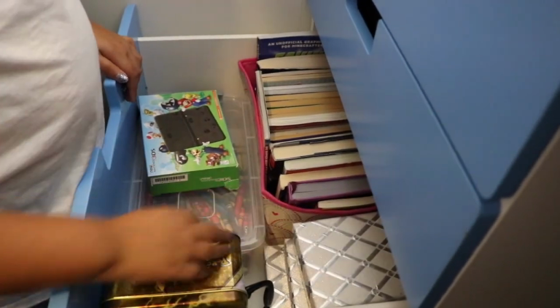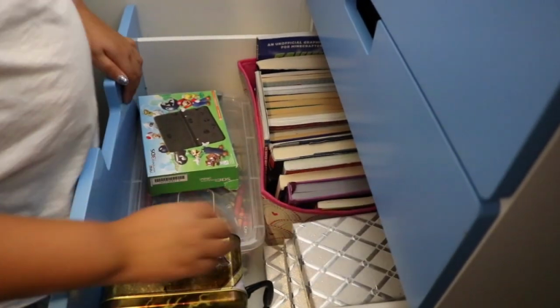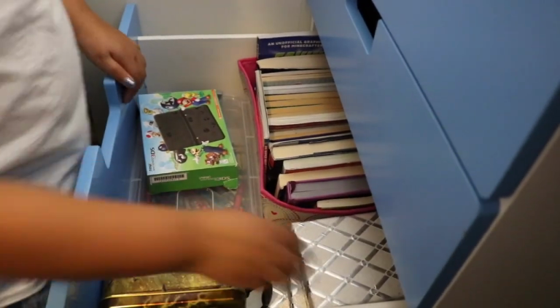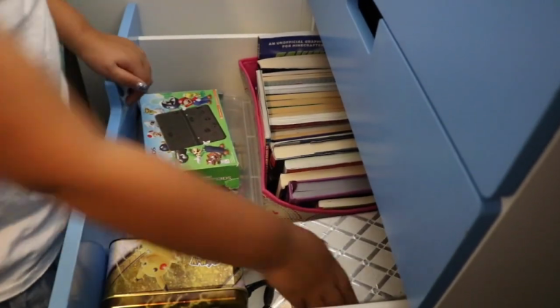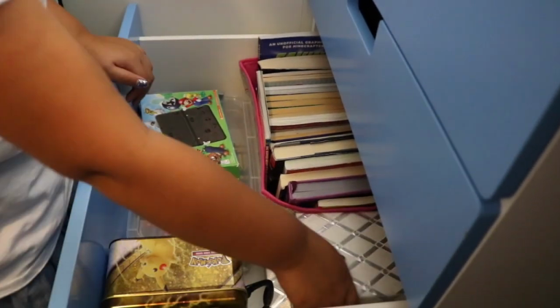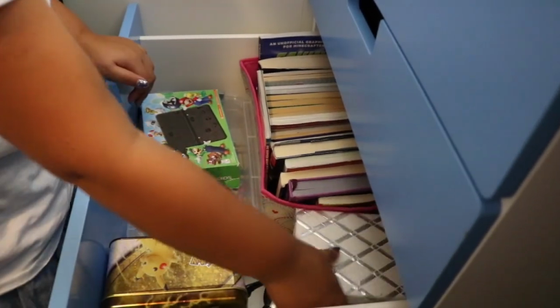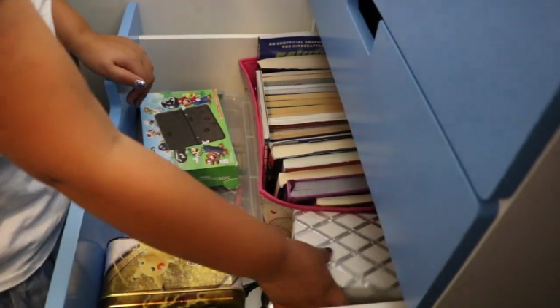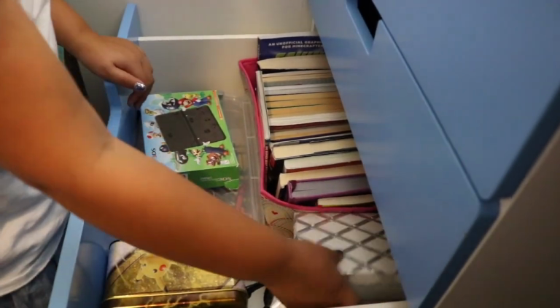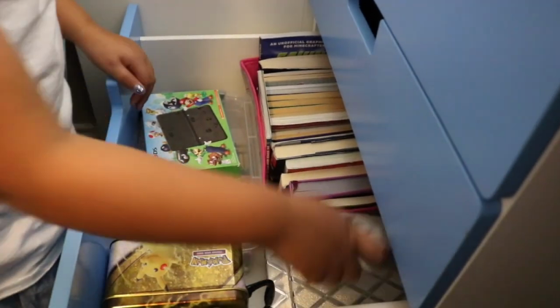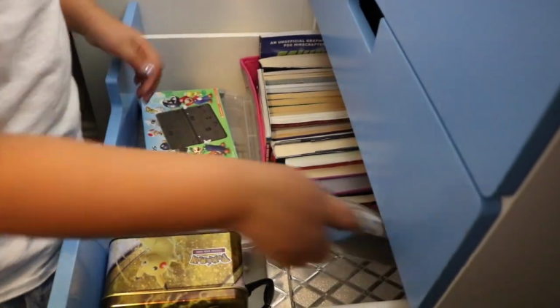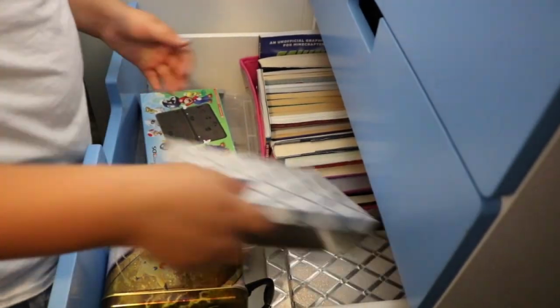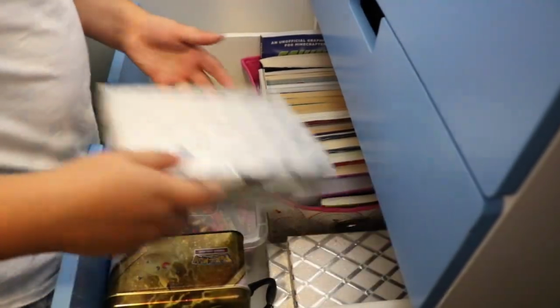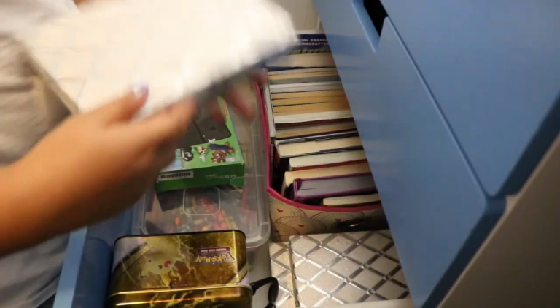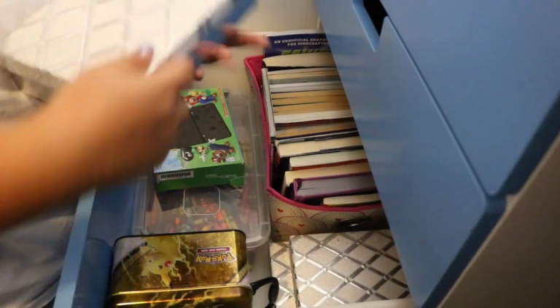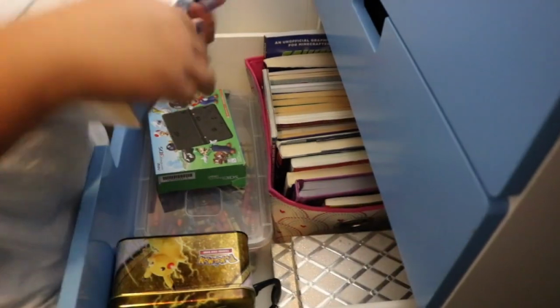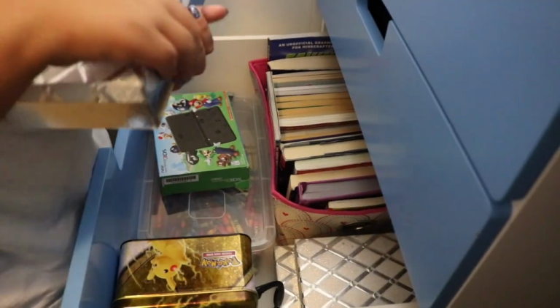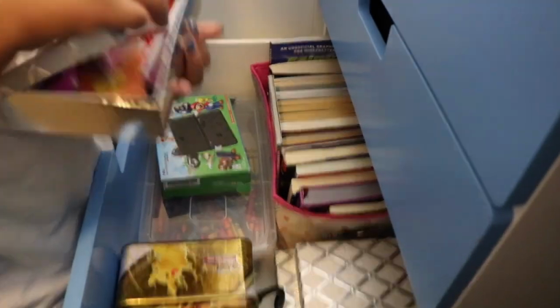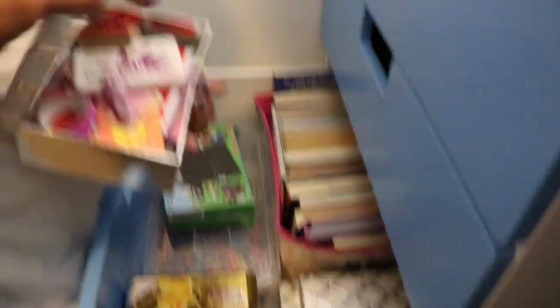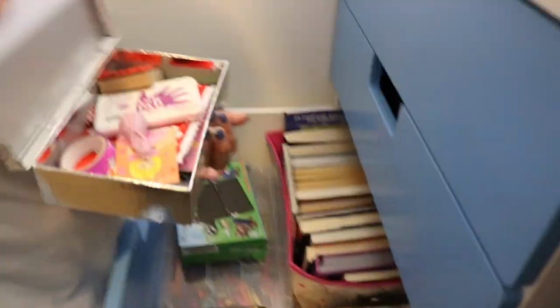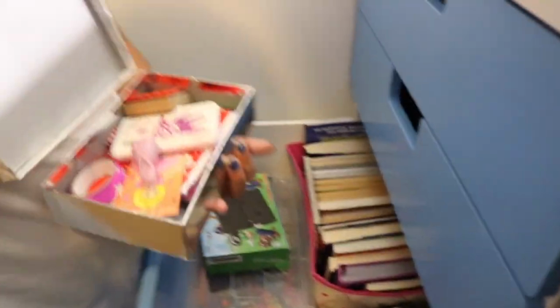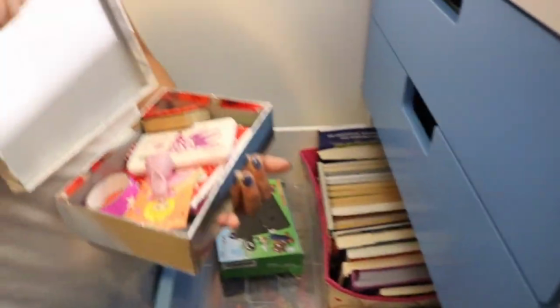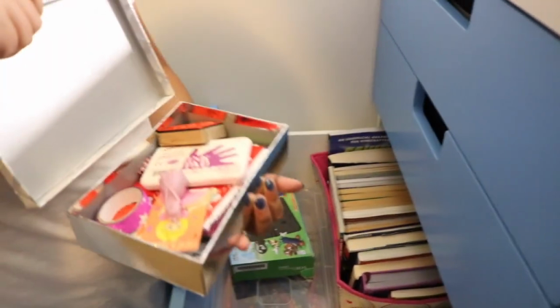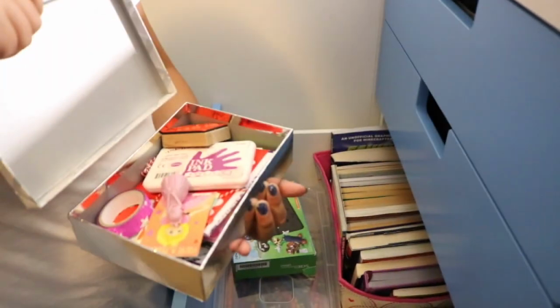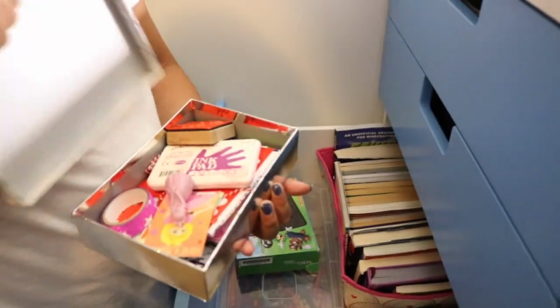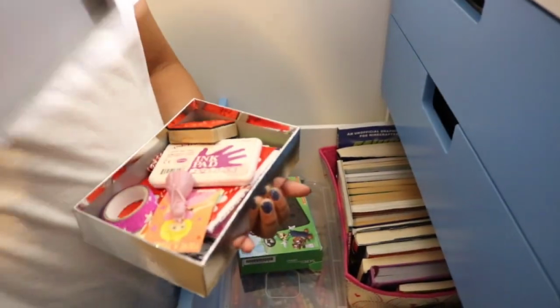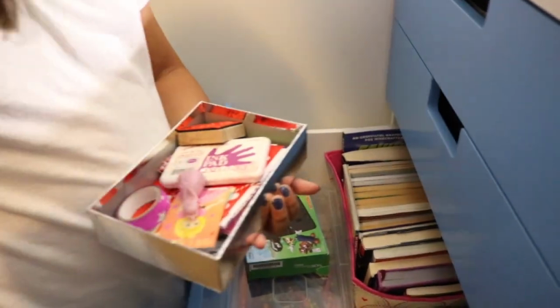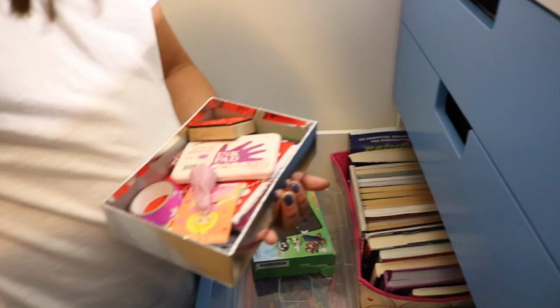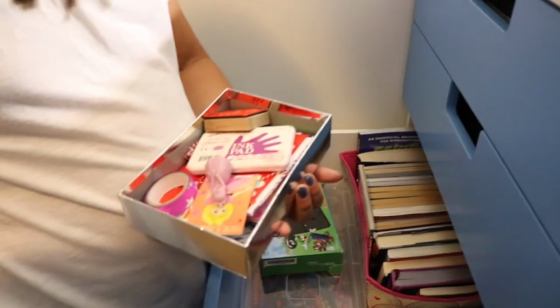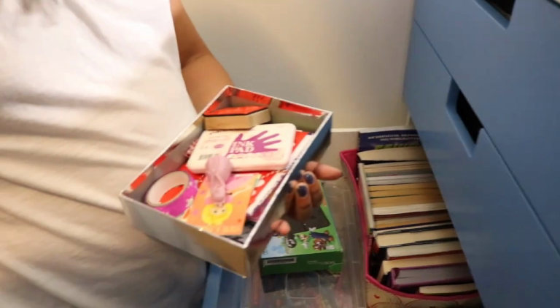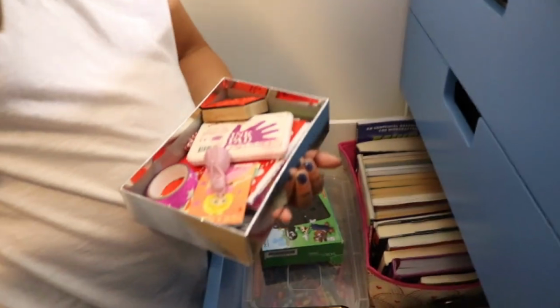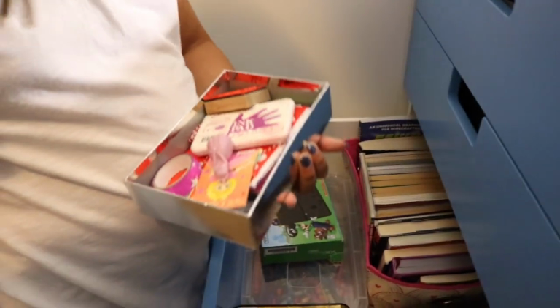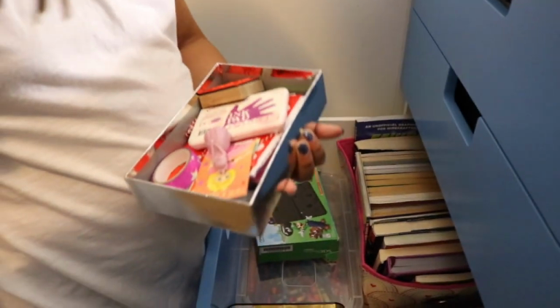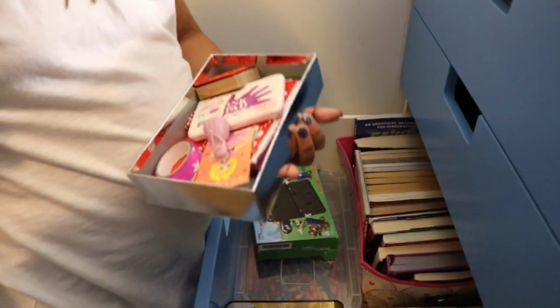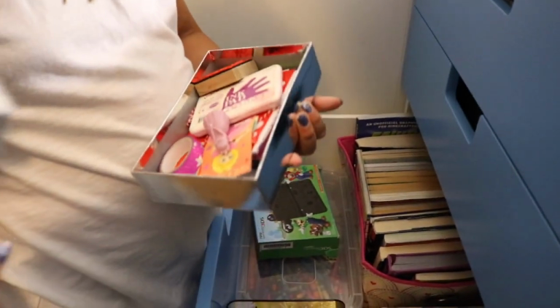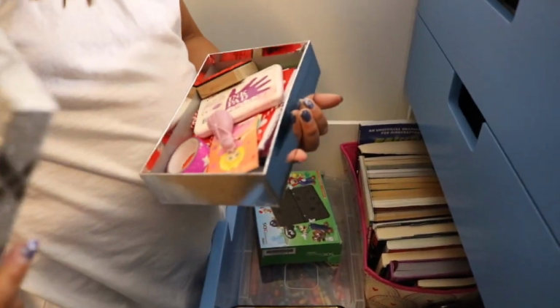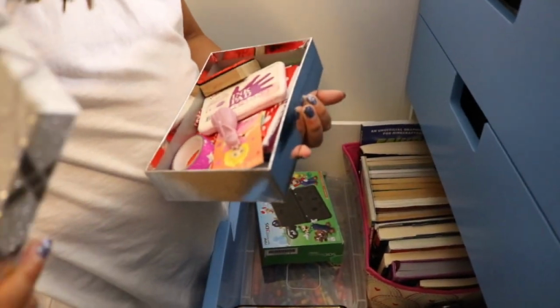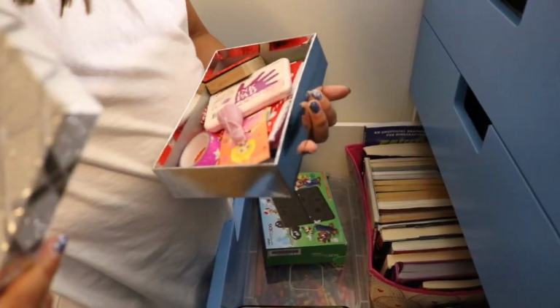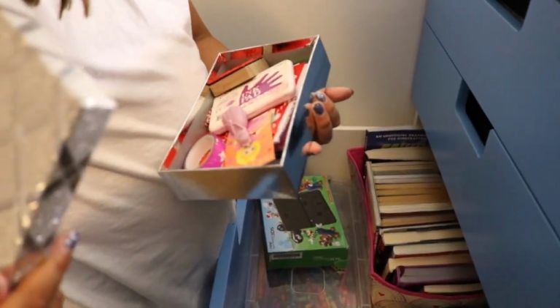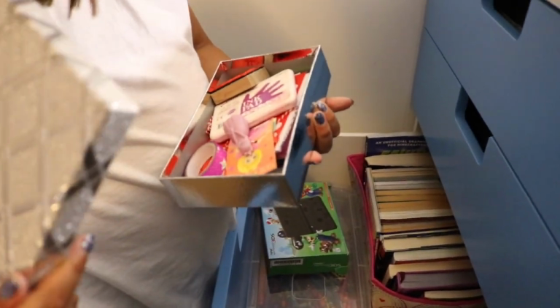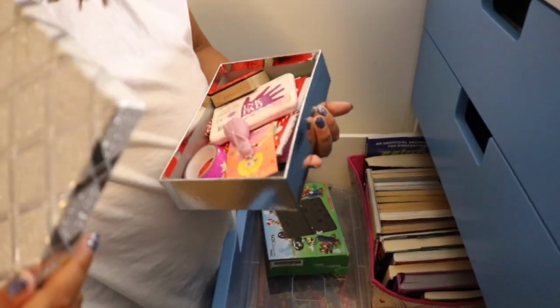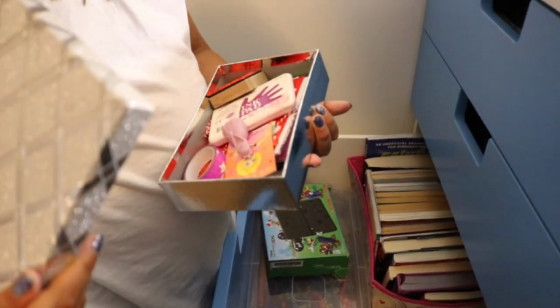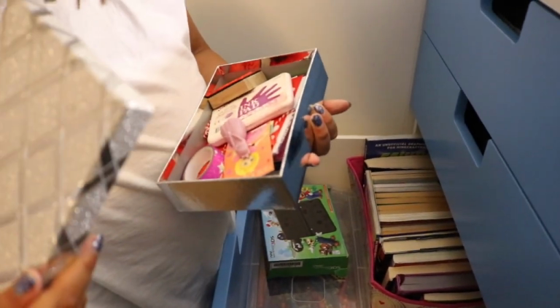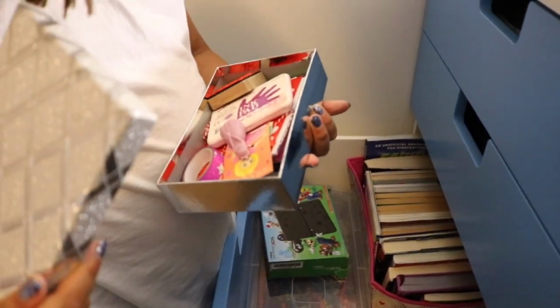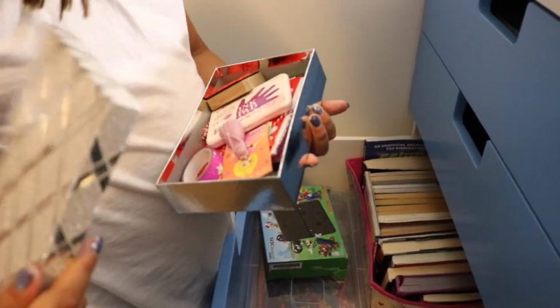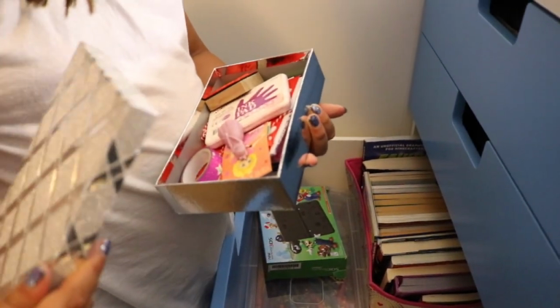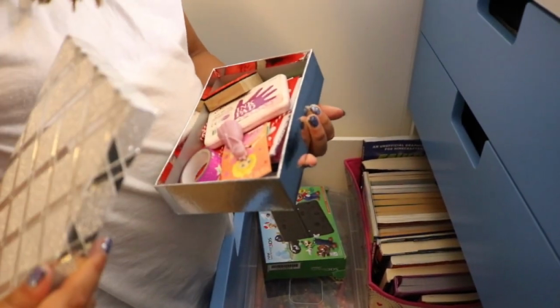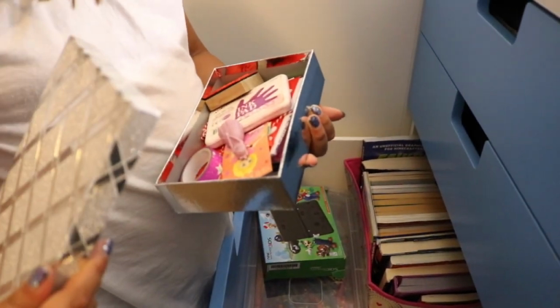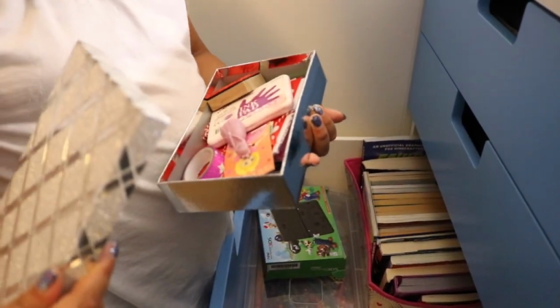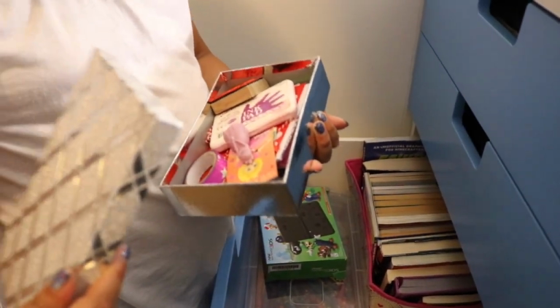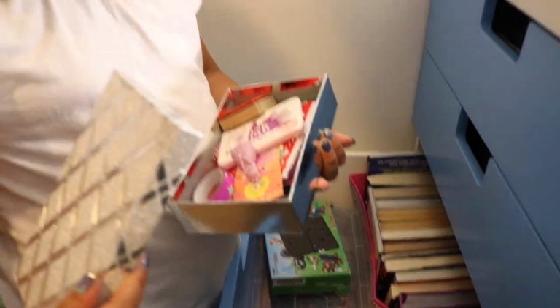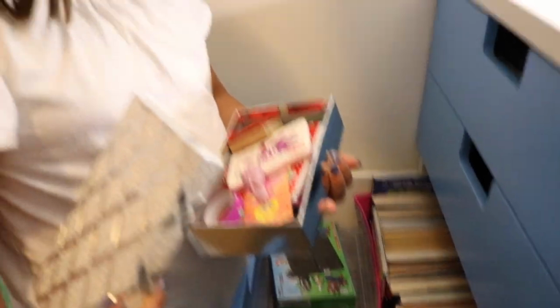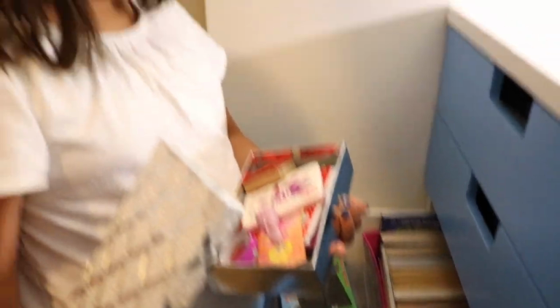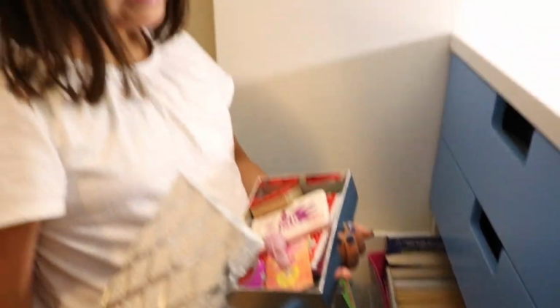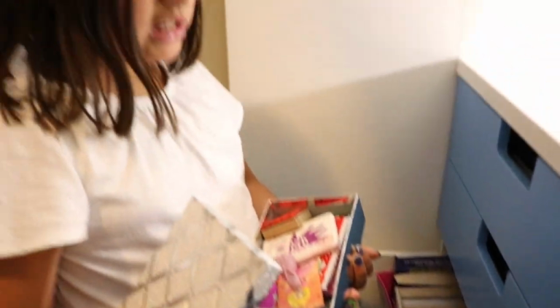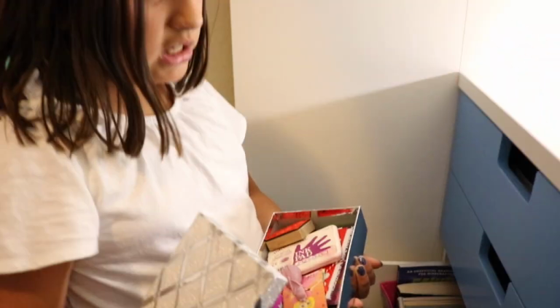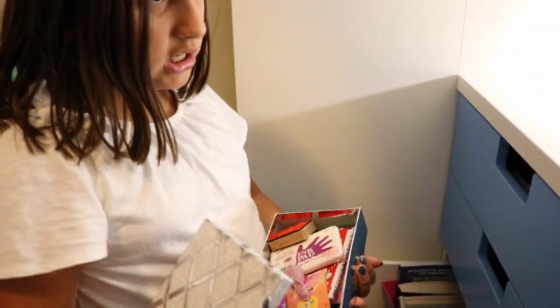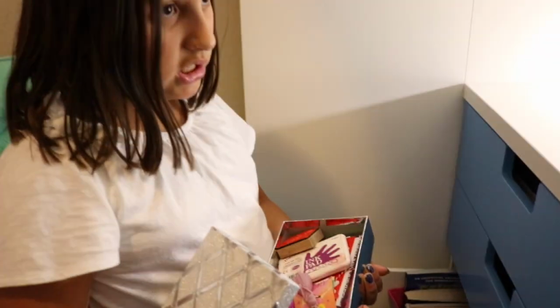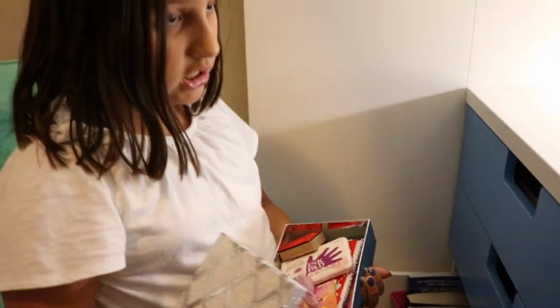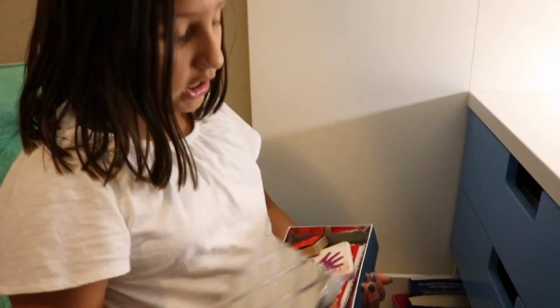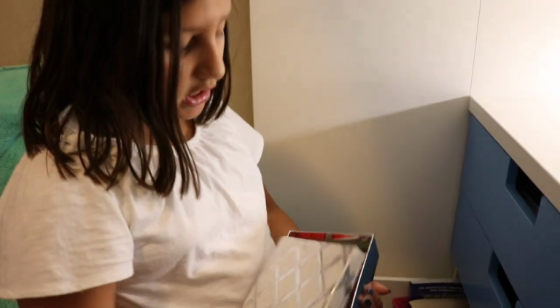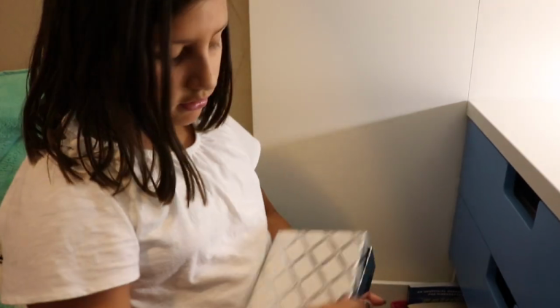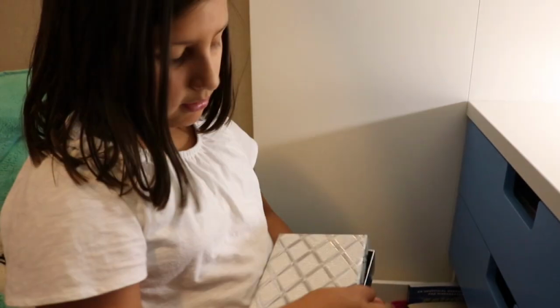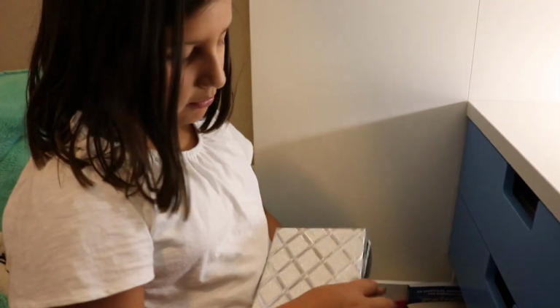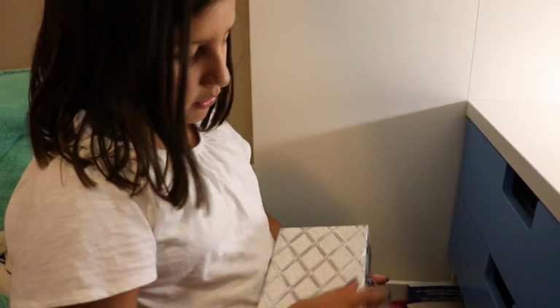These Valentine's Day cards are from everybody that were in my class — first grade, I can't remember.